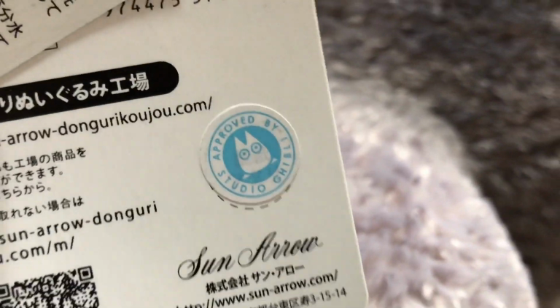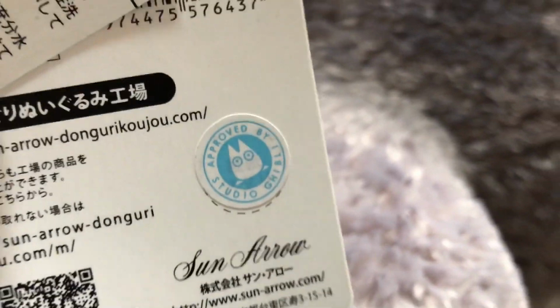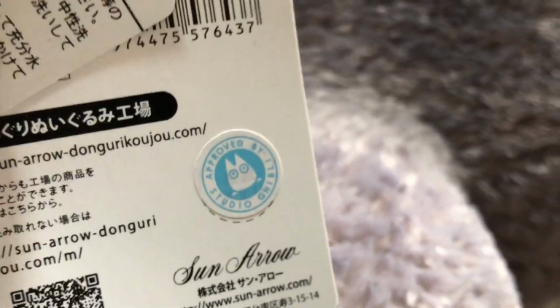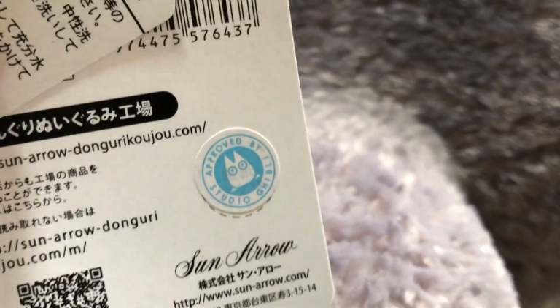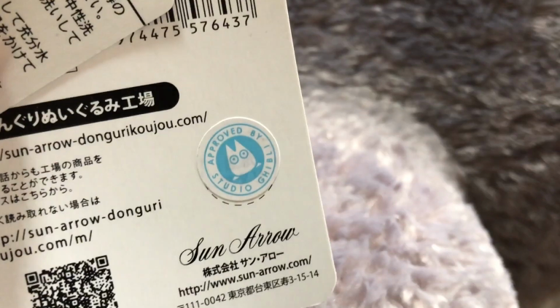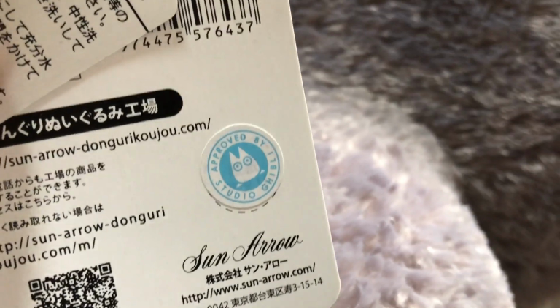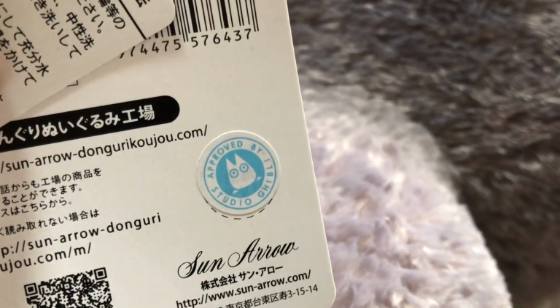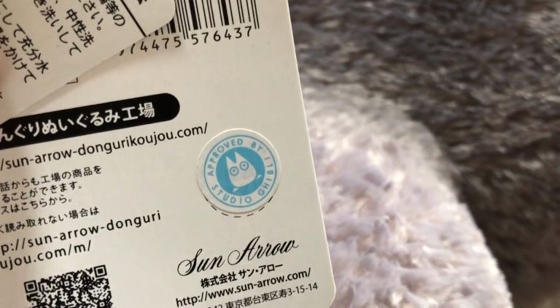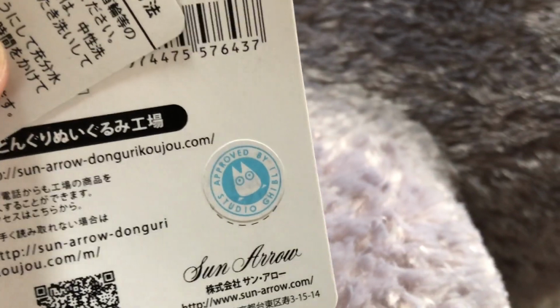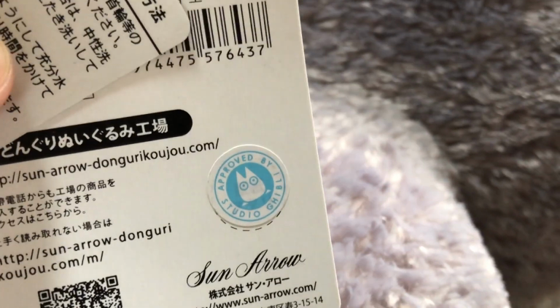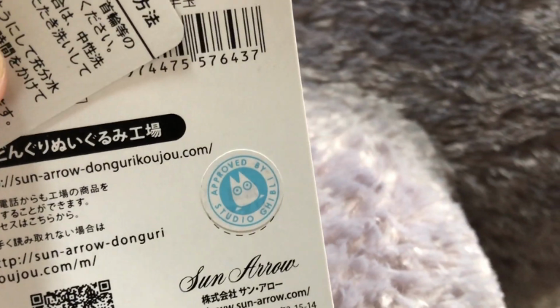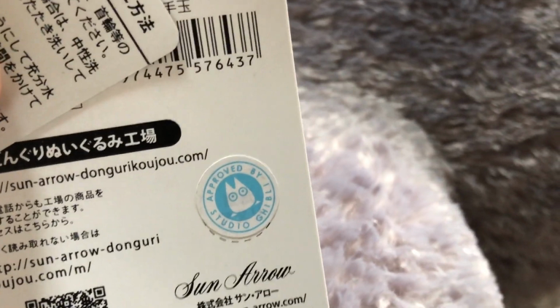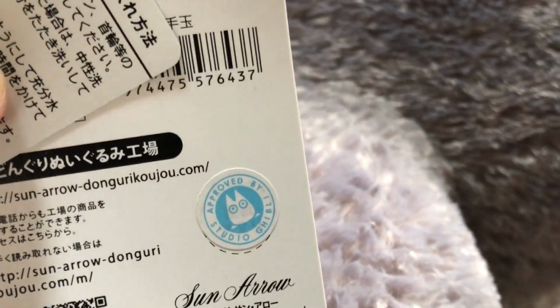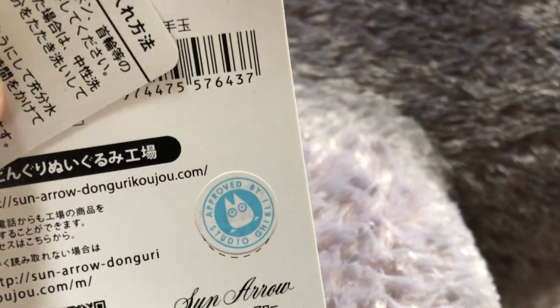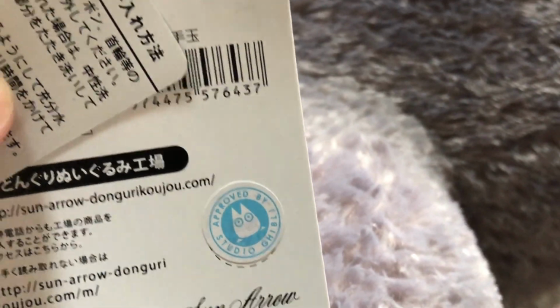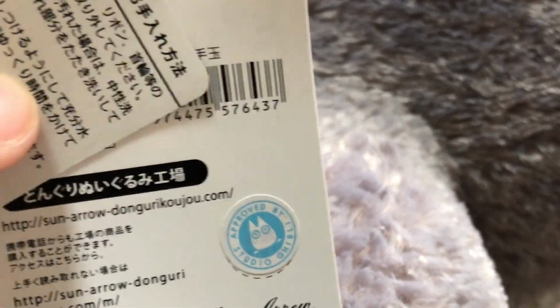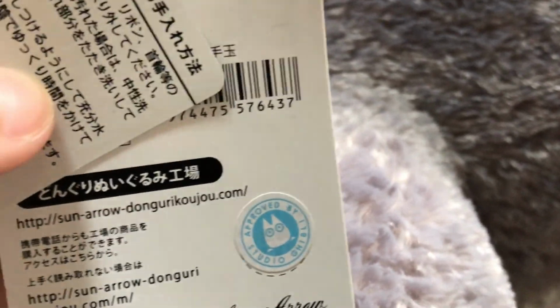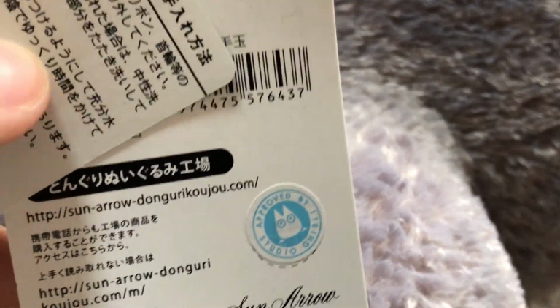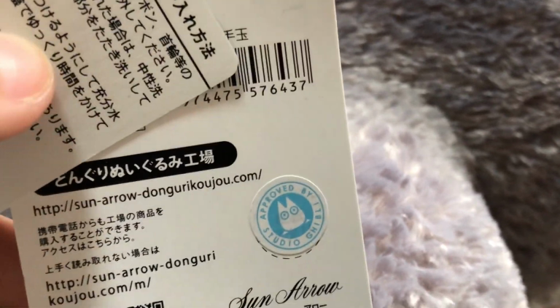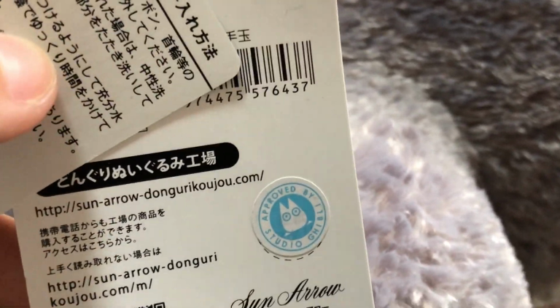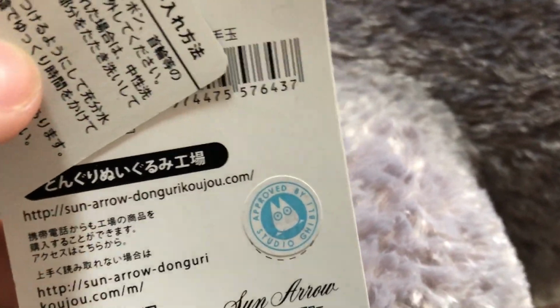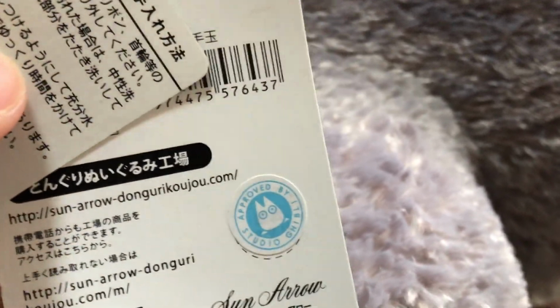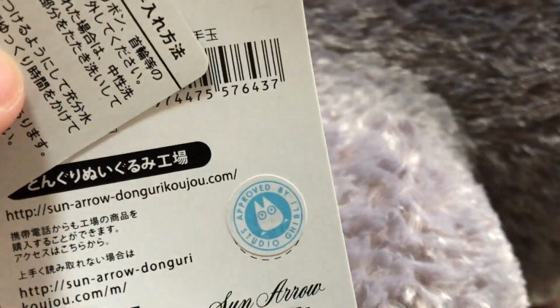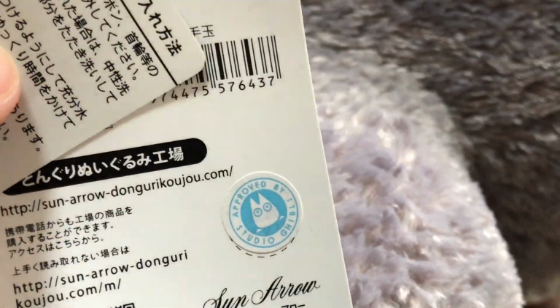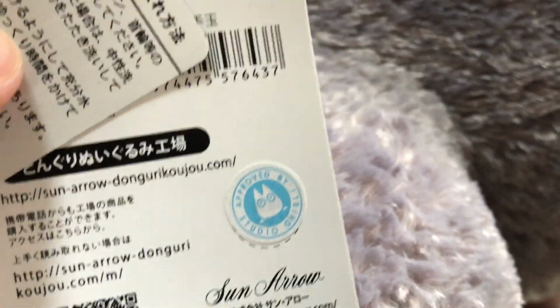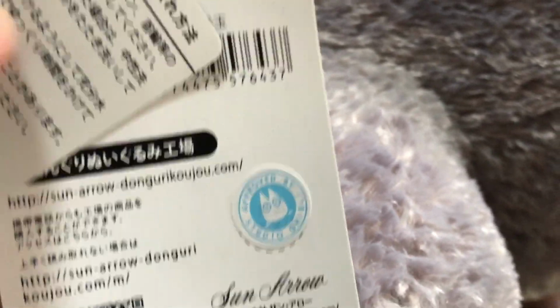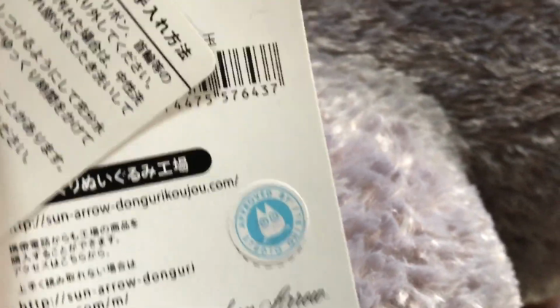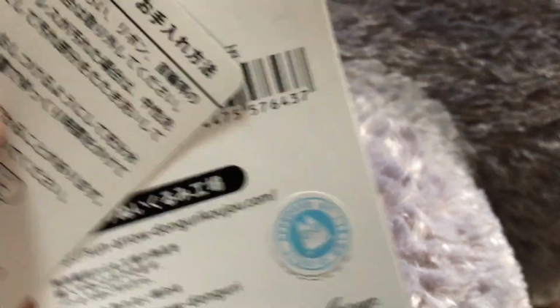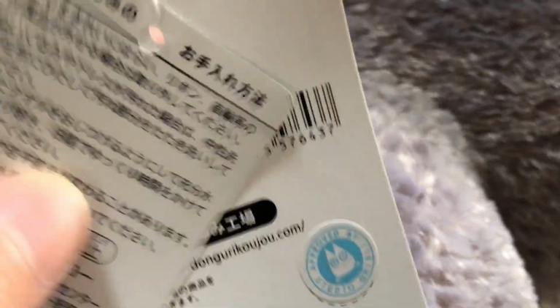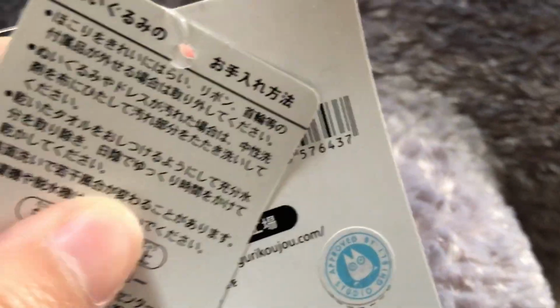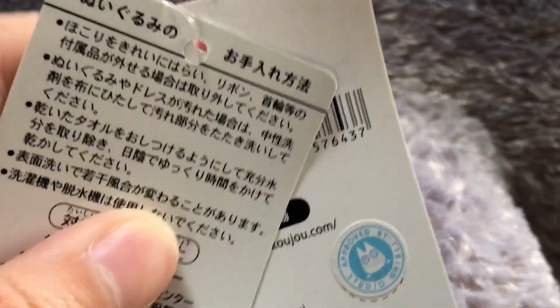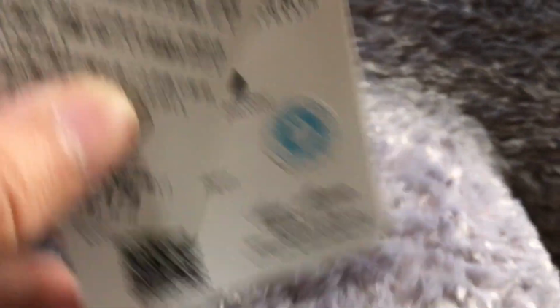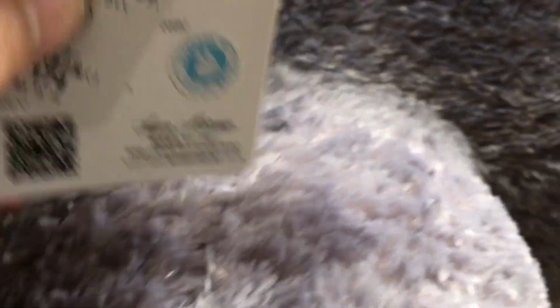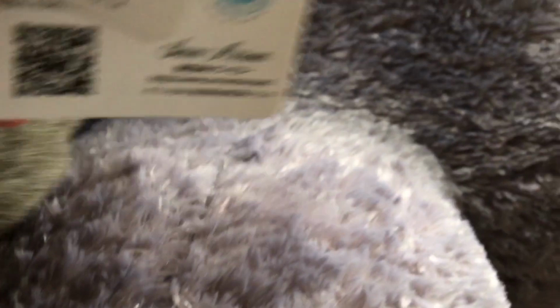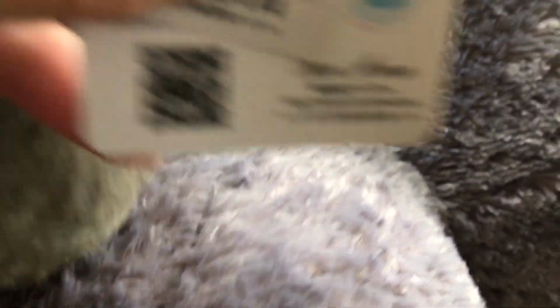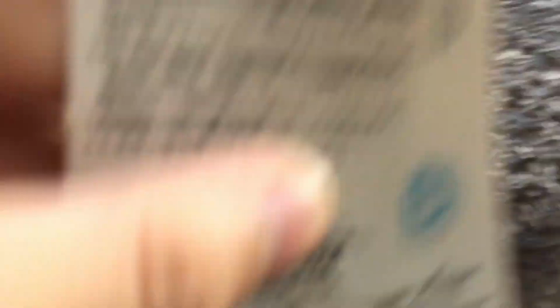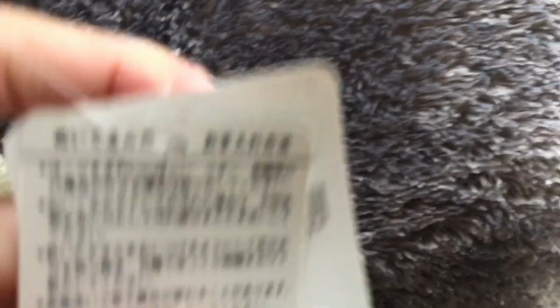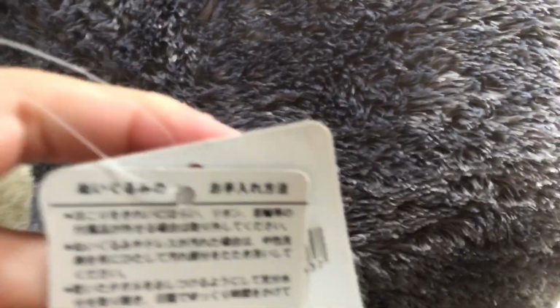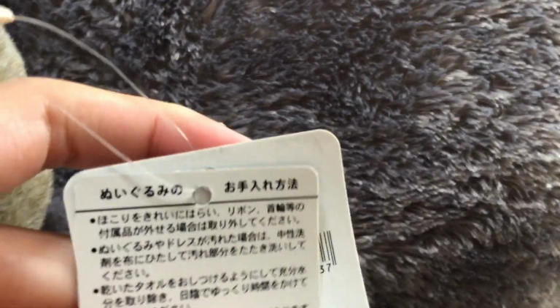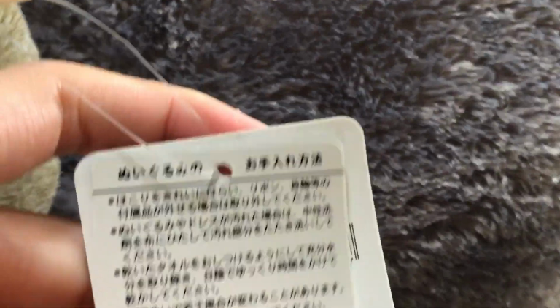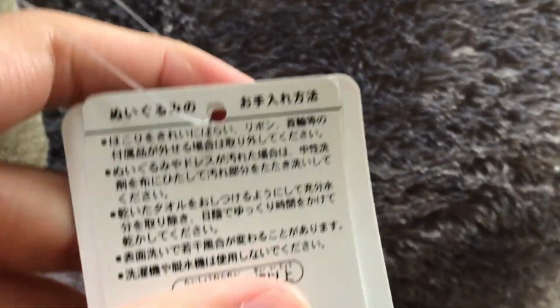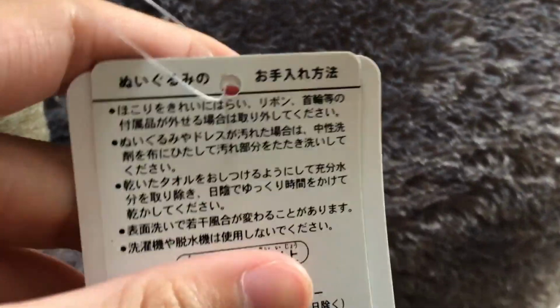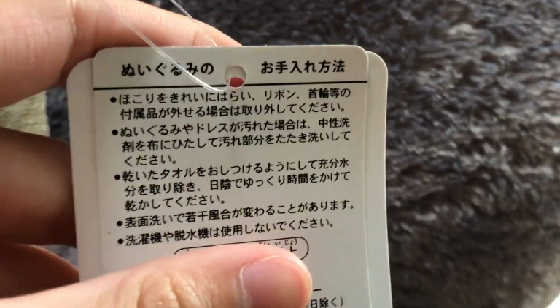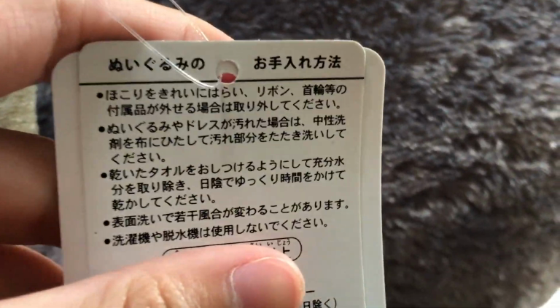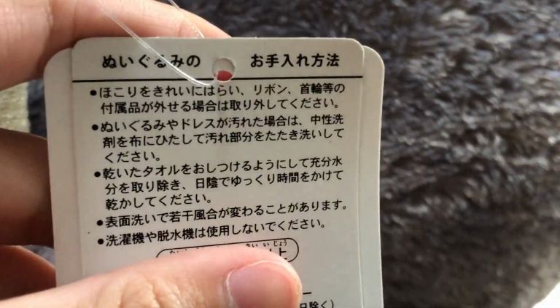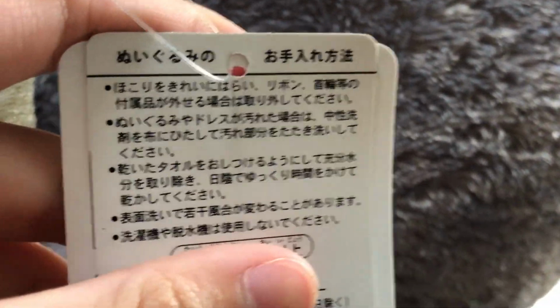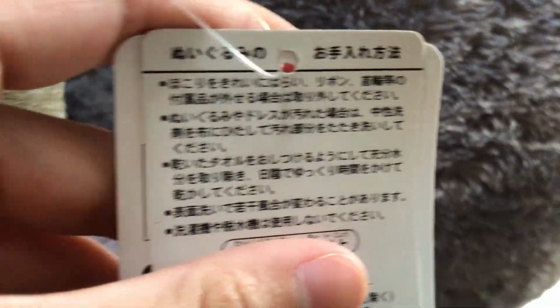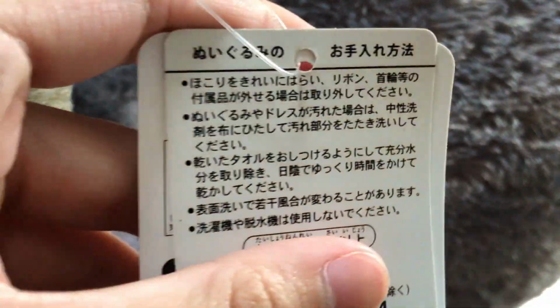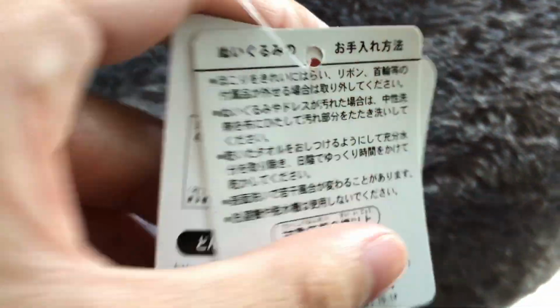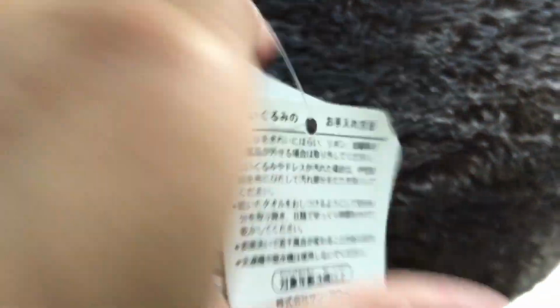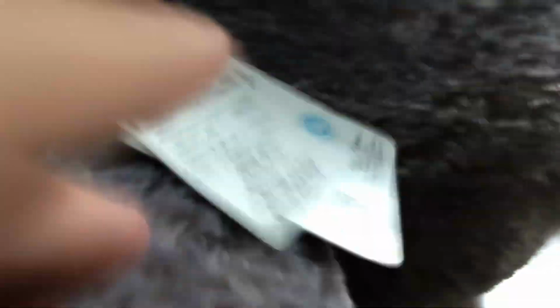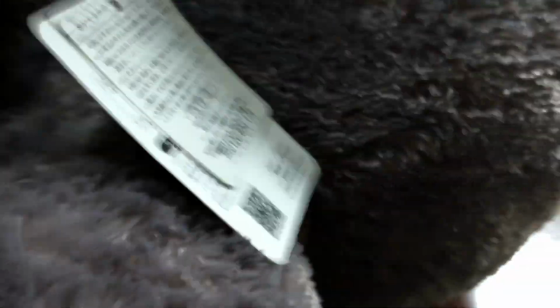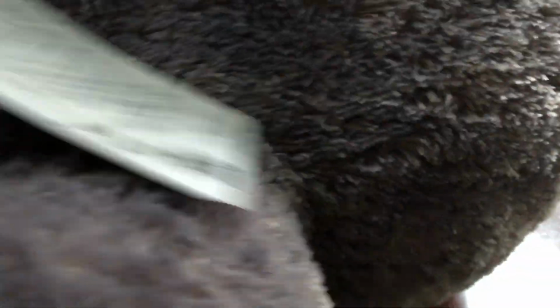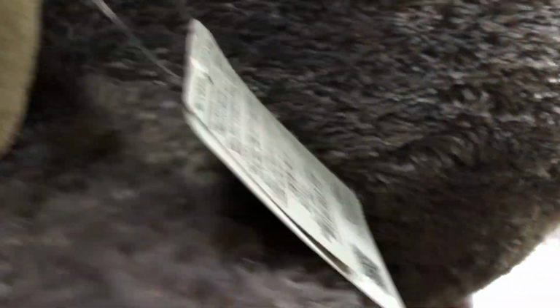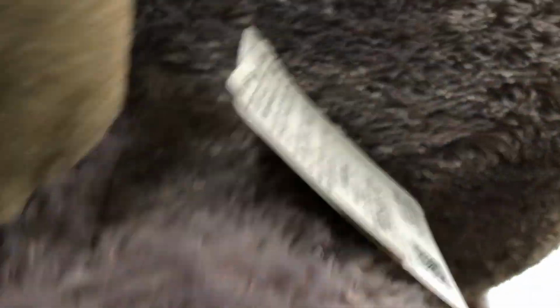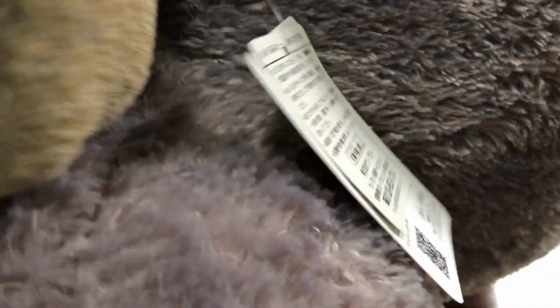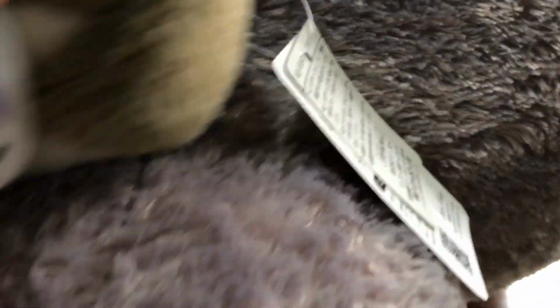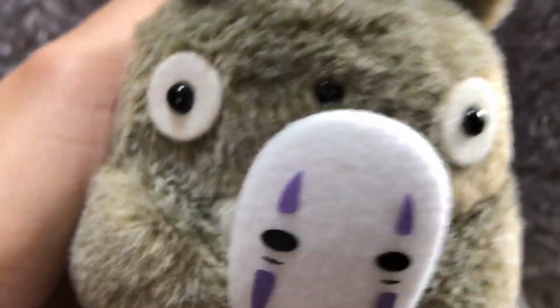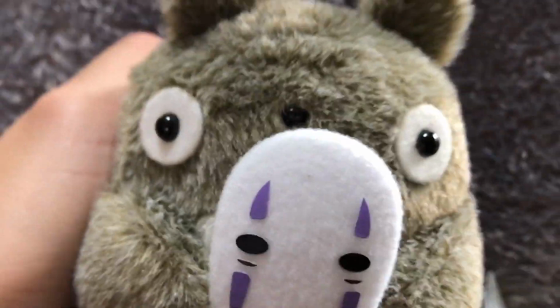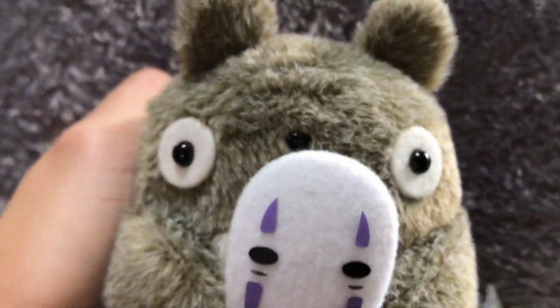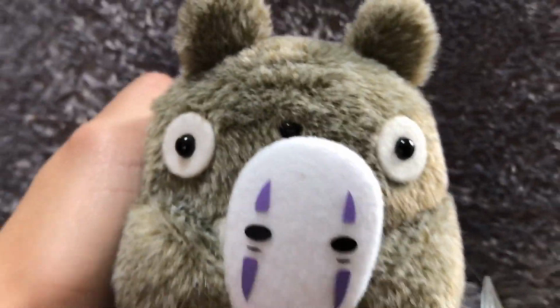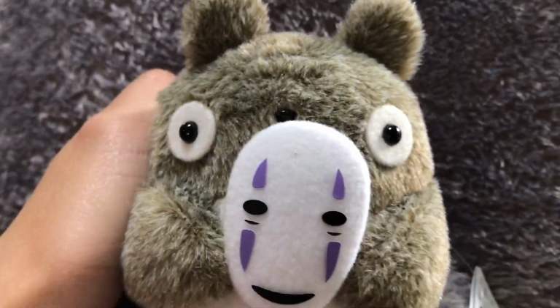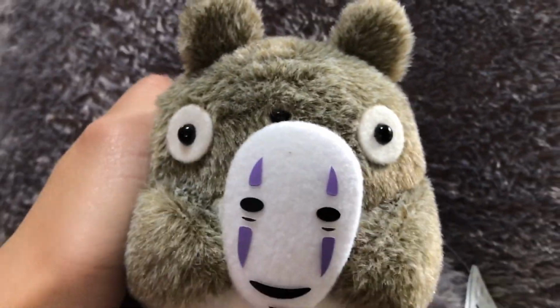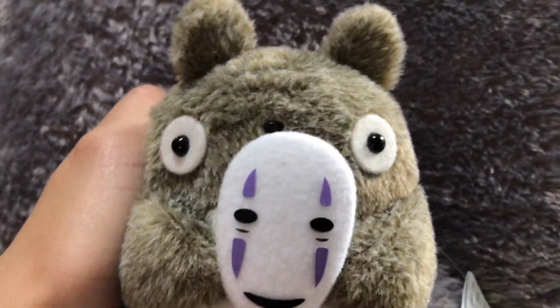Studio Ghibli approved! I can't read that, but that's approved!